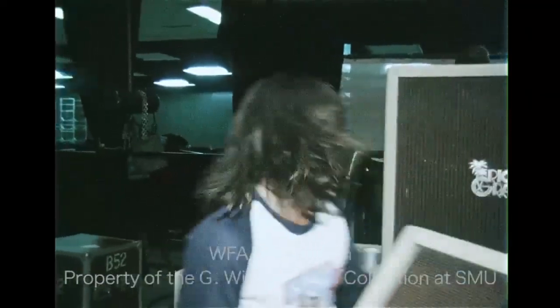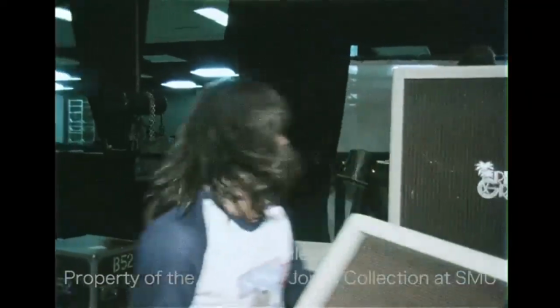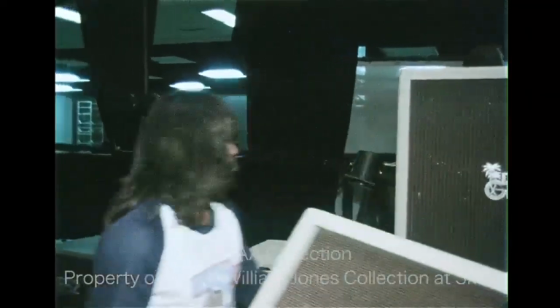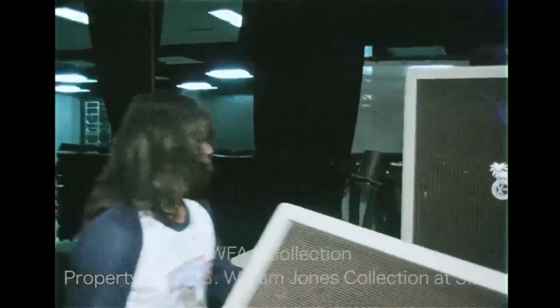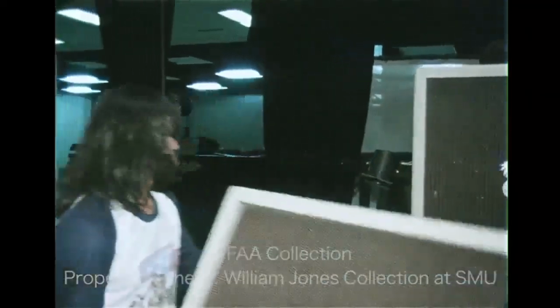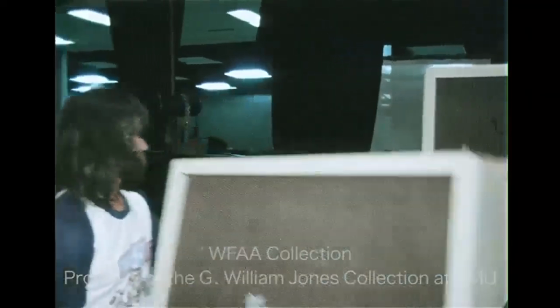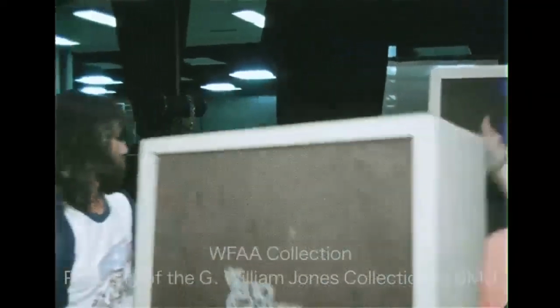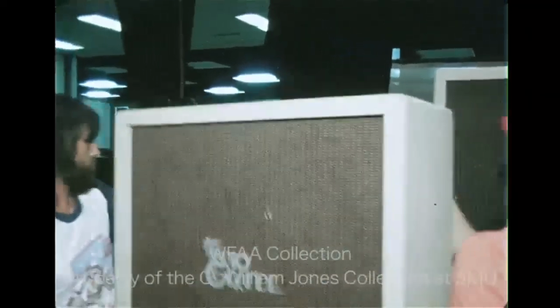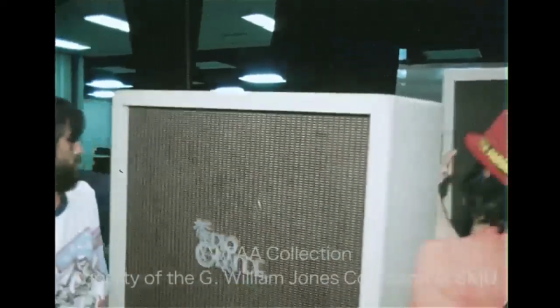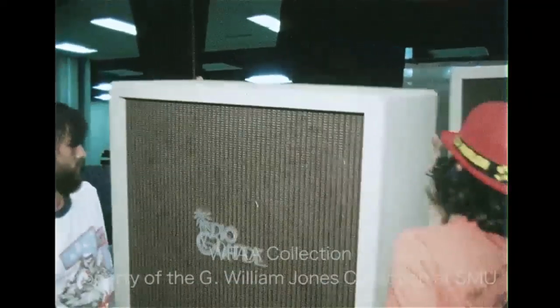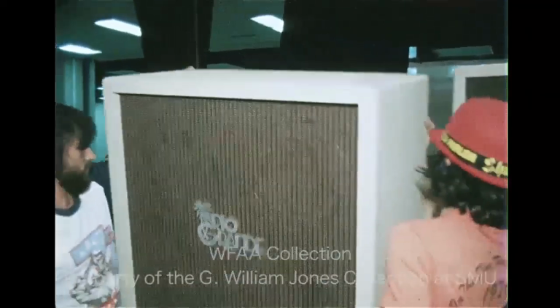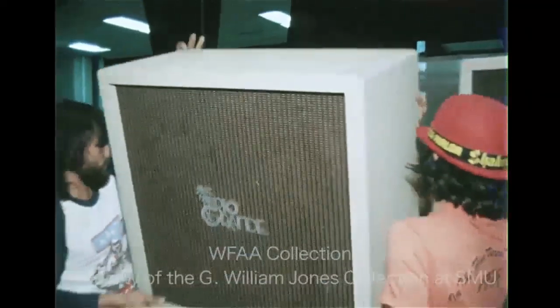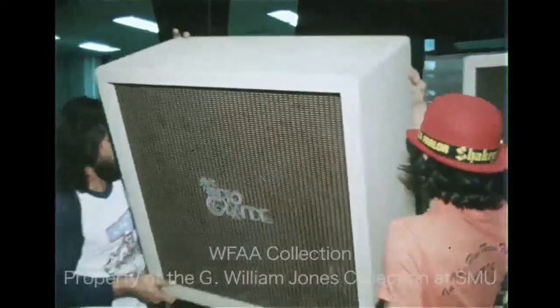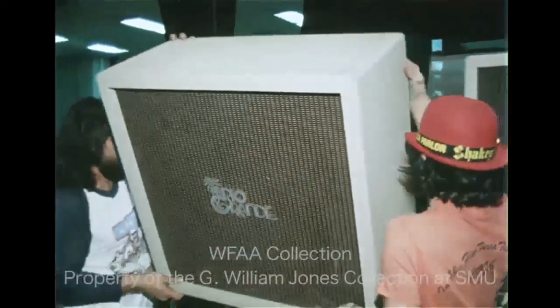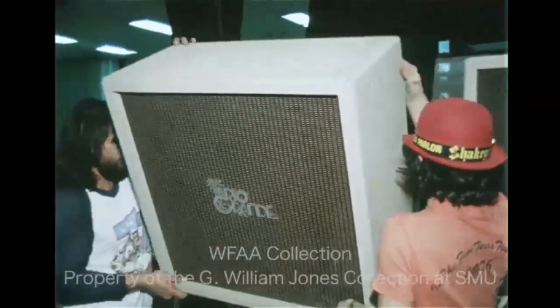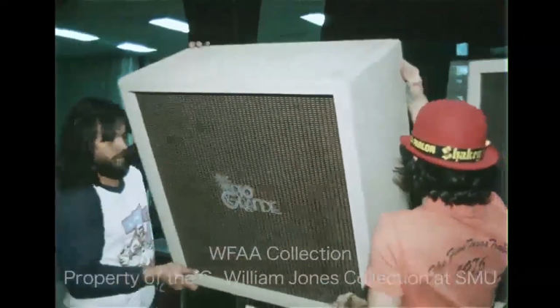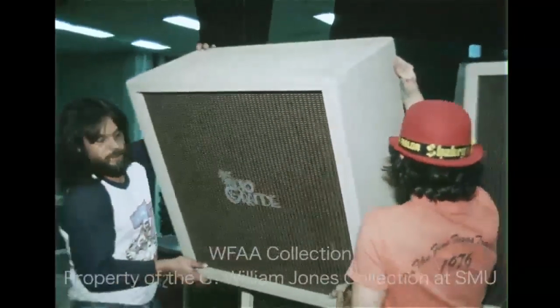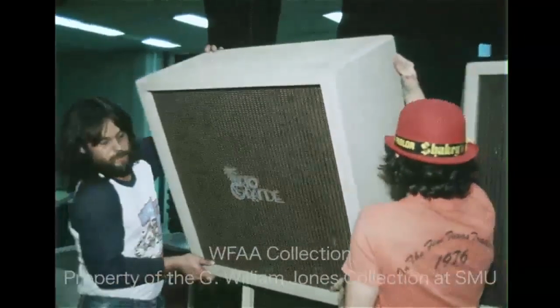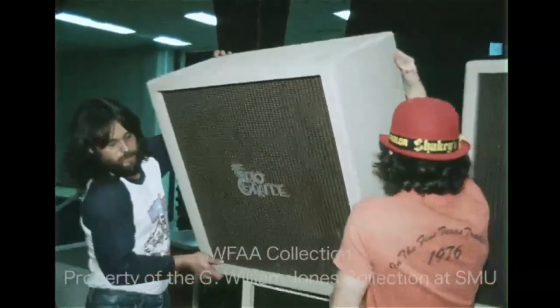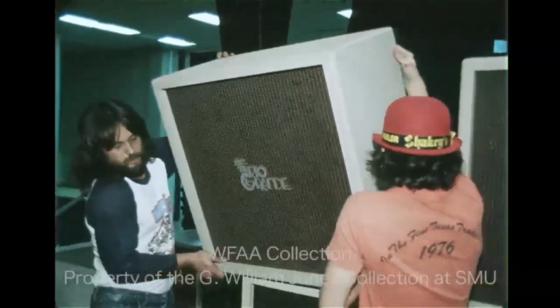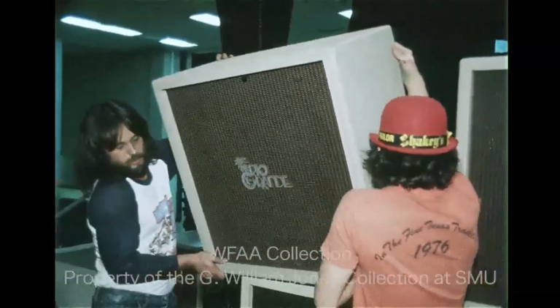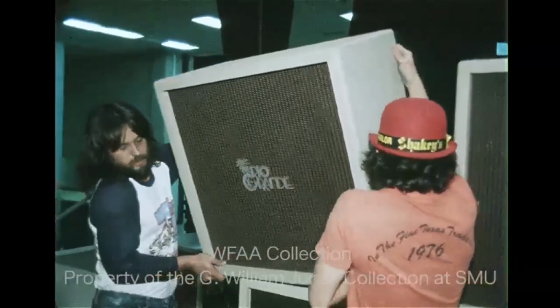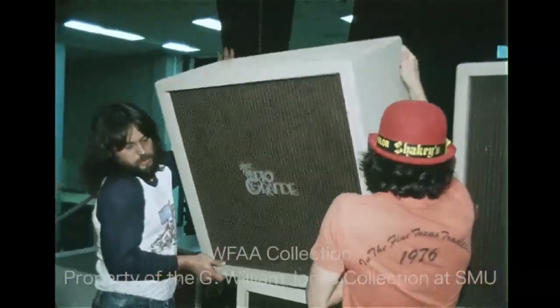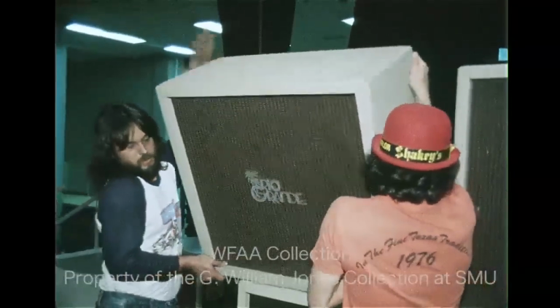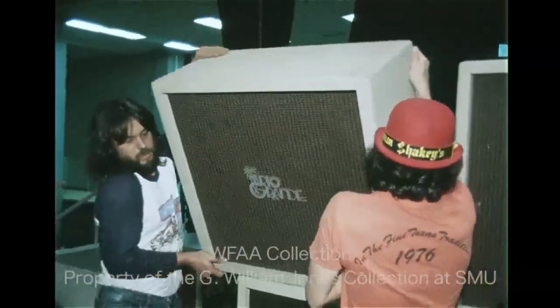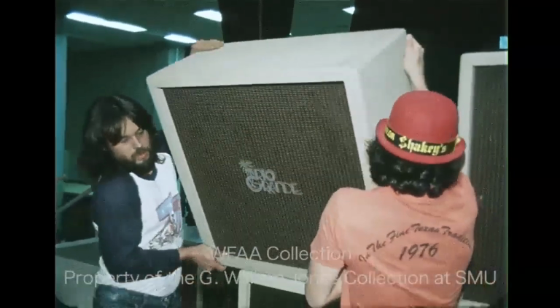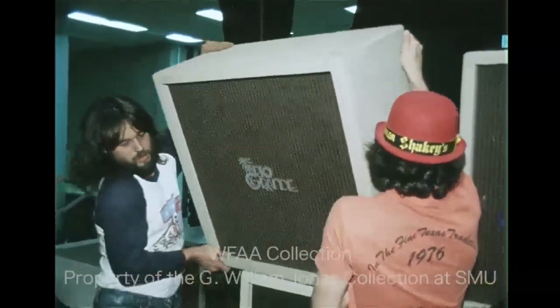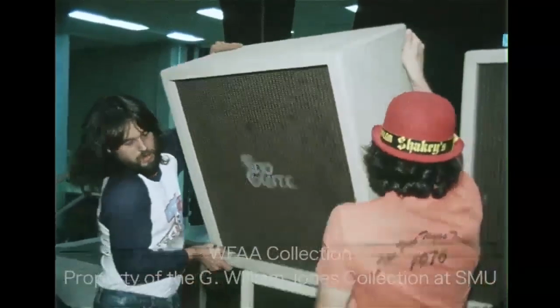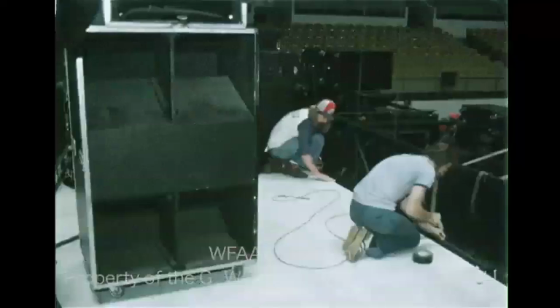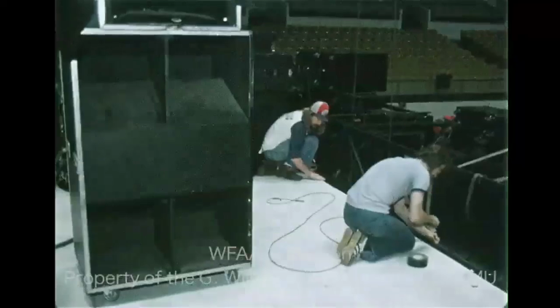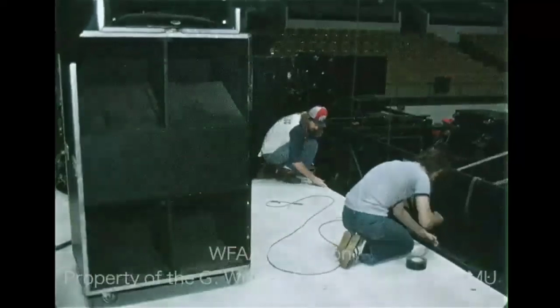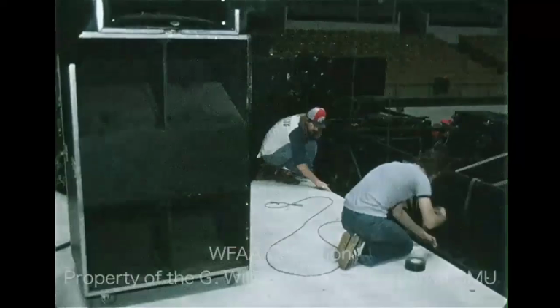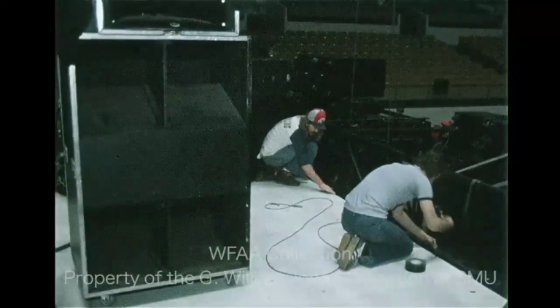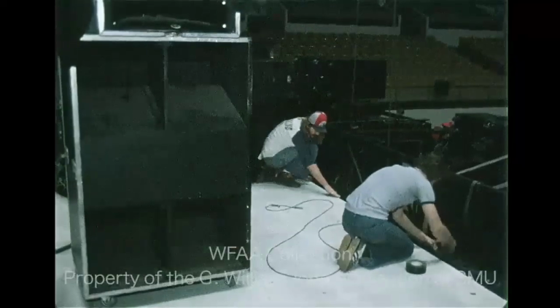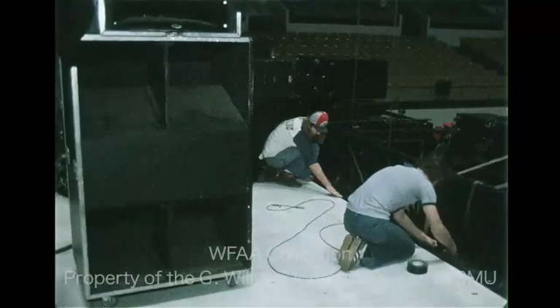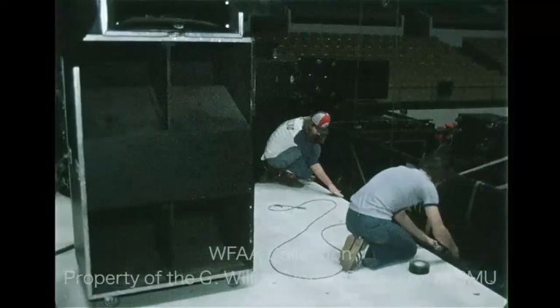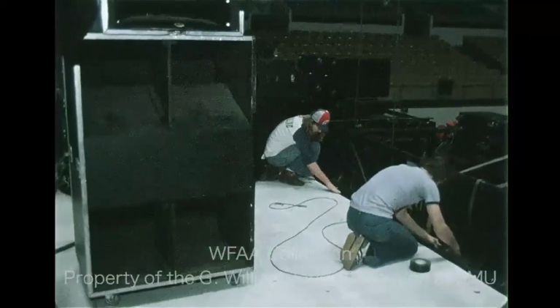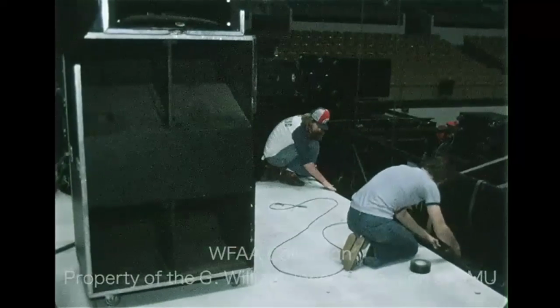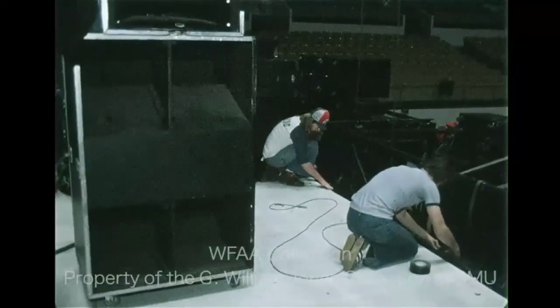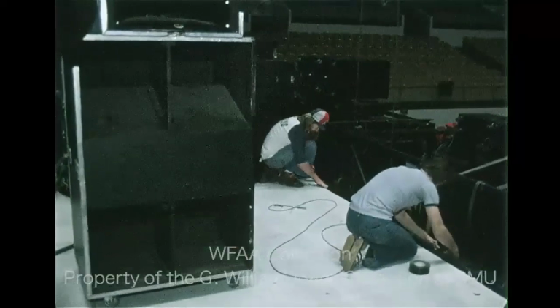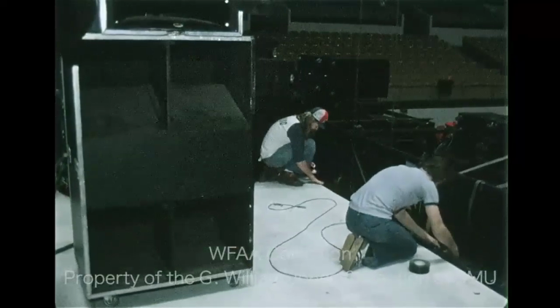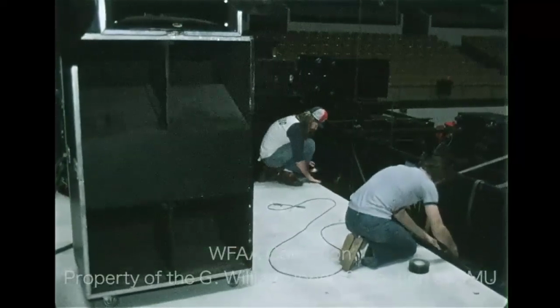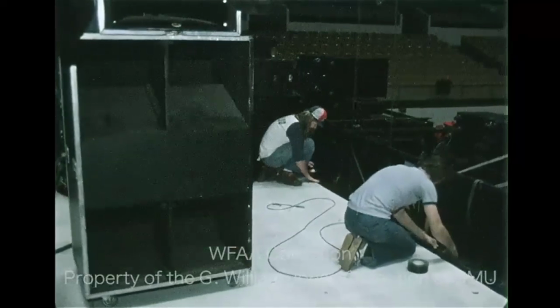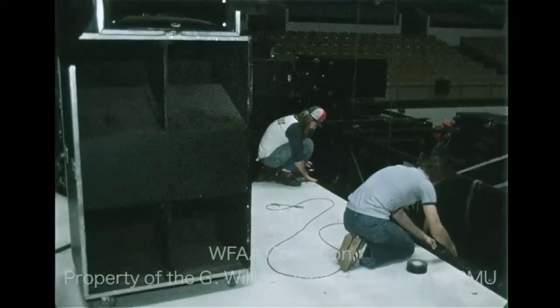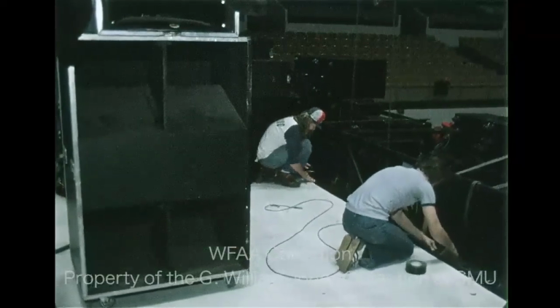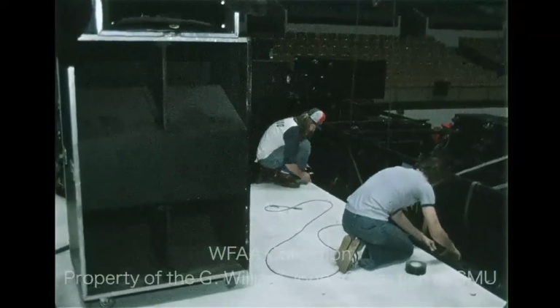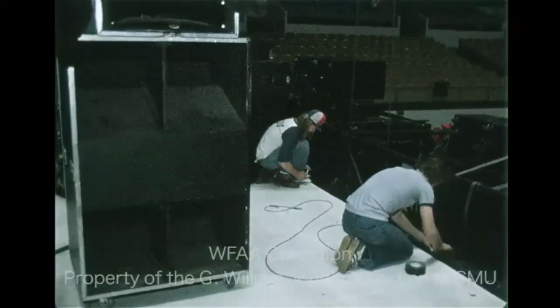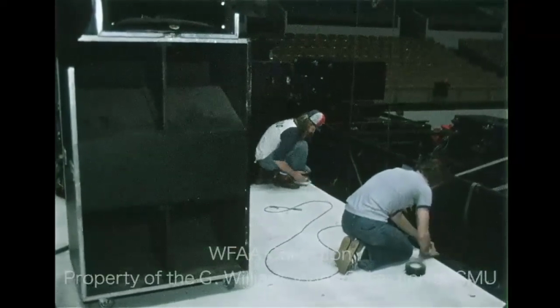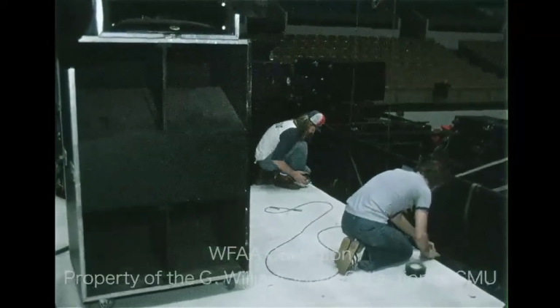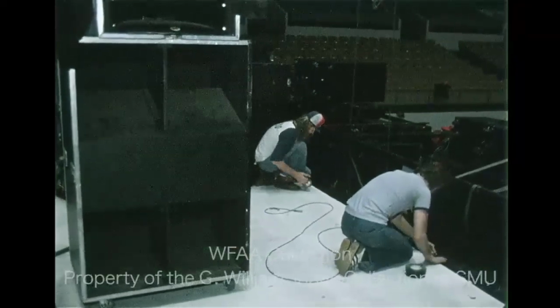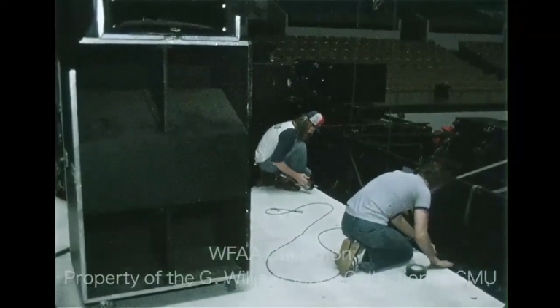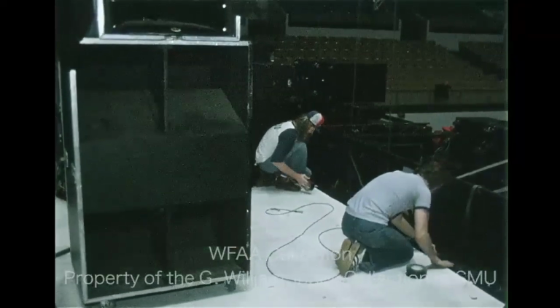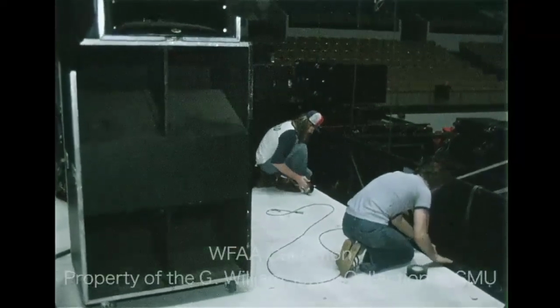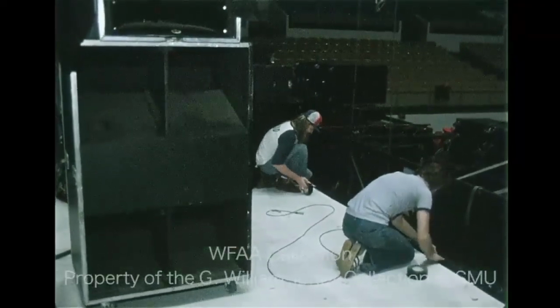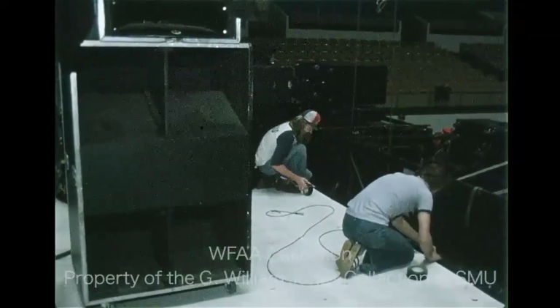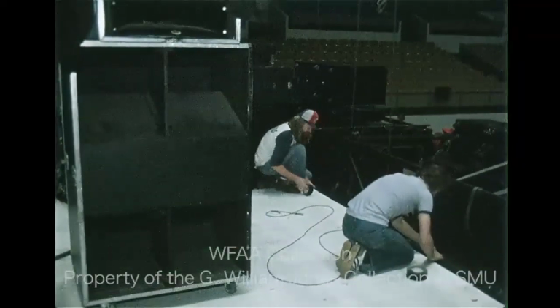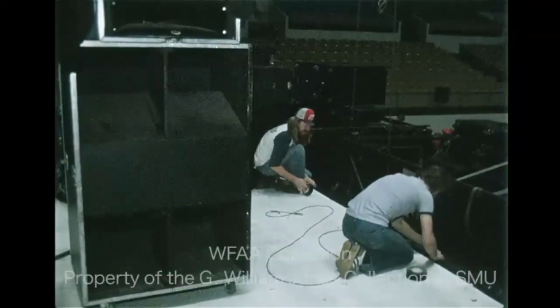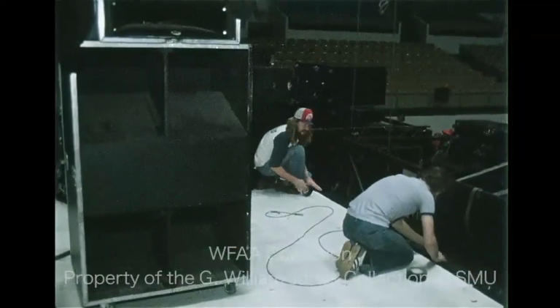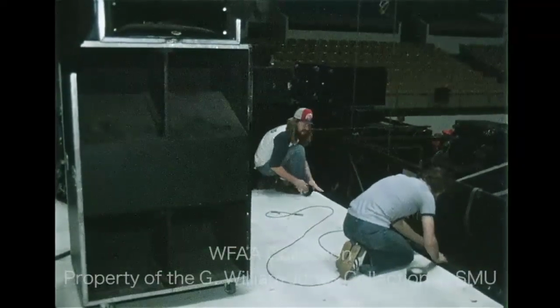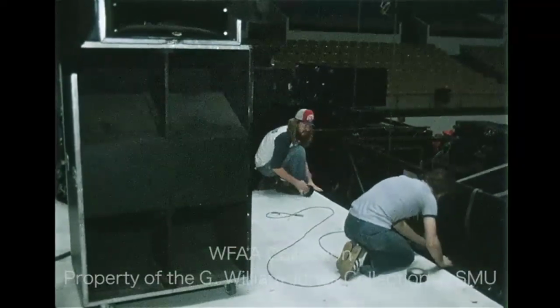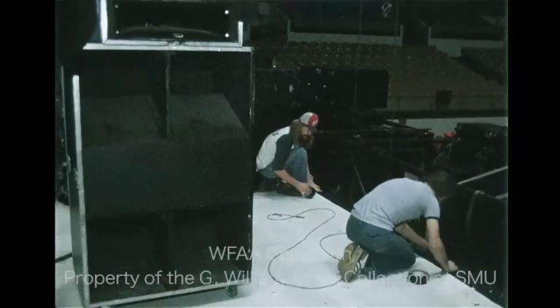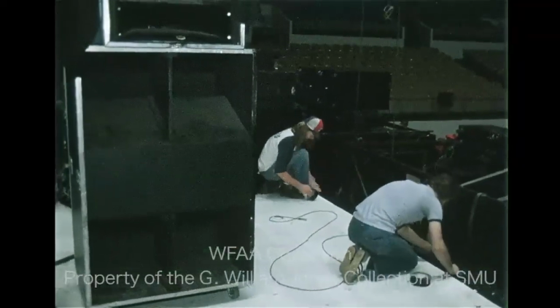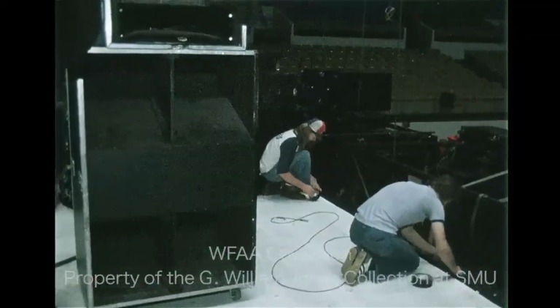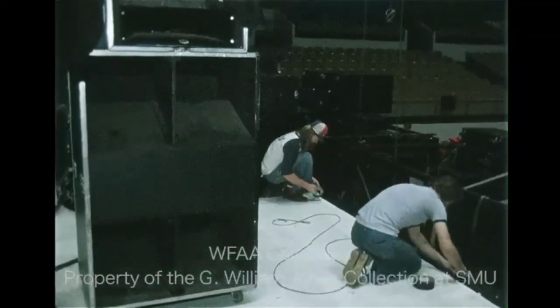But it is the sound system that is most important. It must be flawless when the band arrives for the all-important sound check.